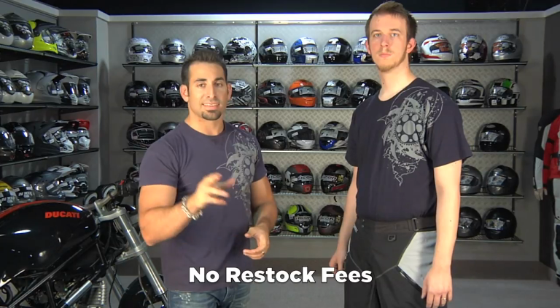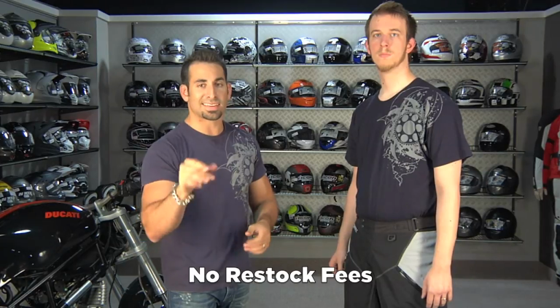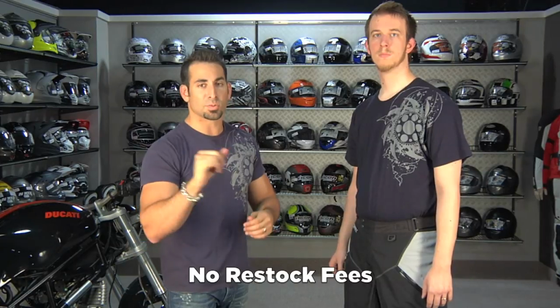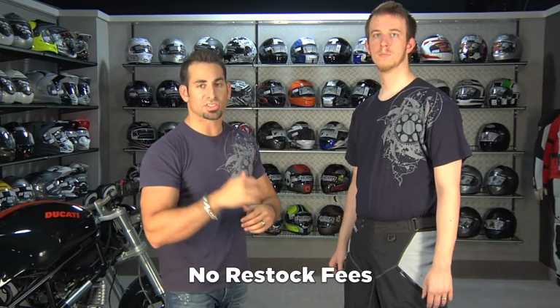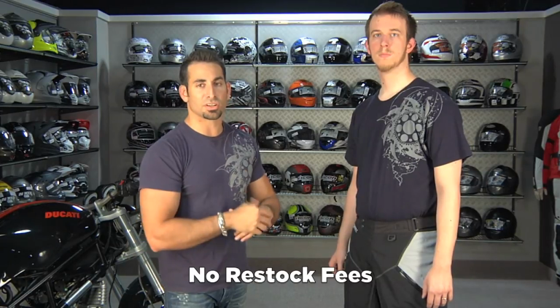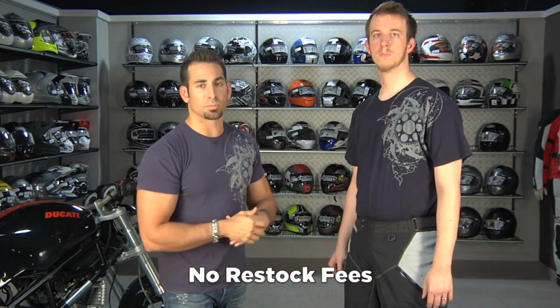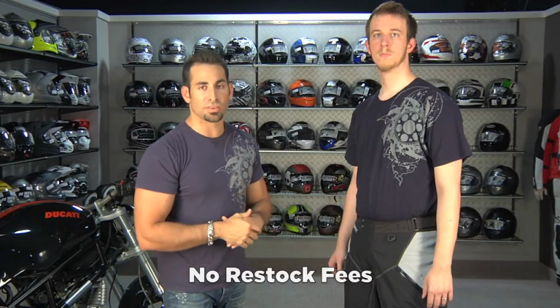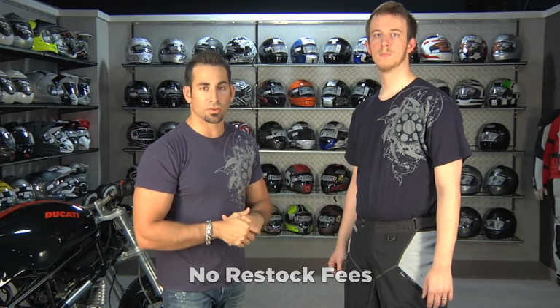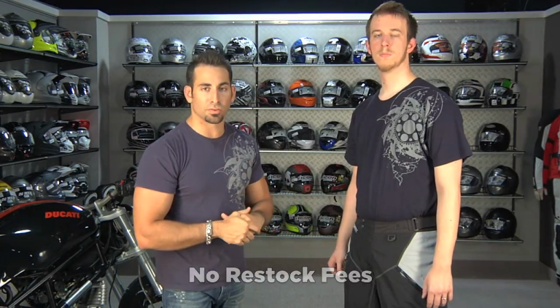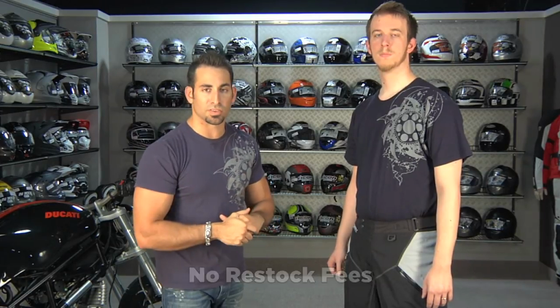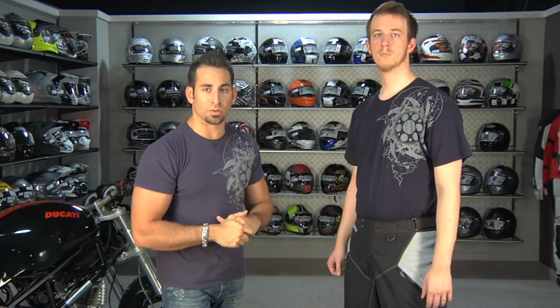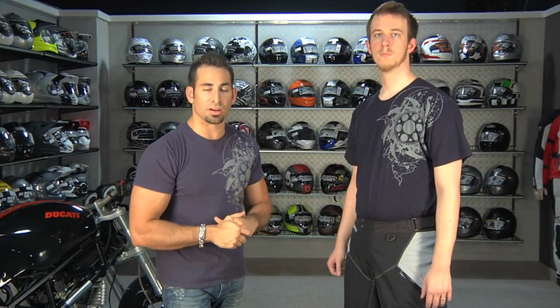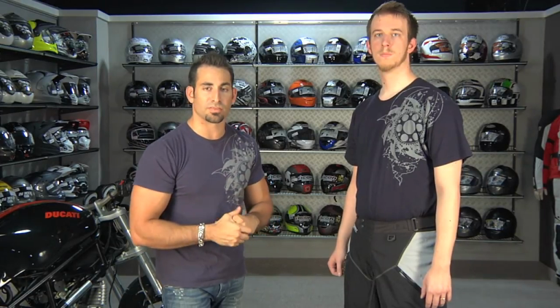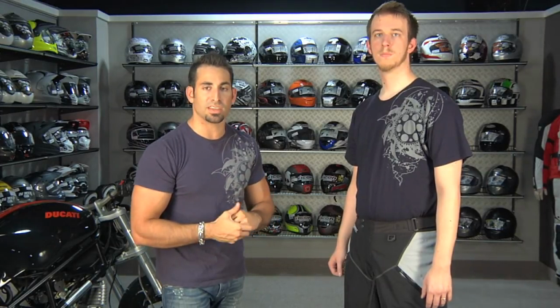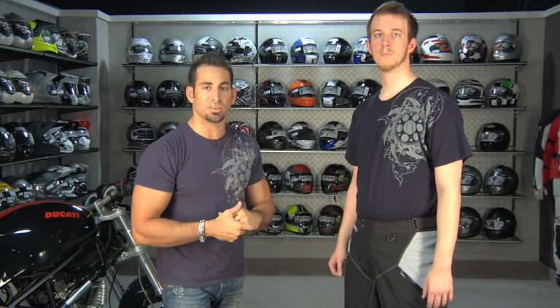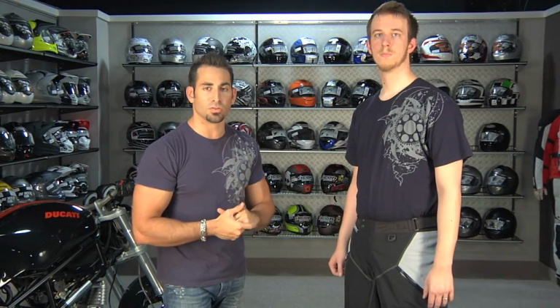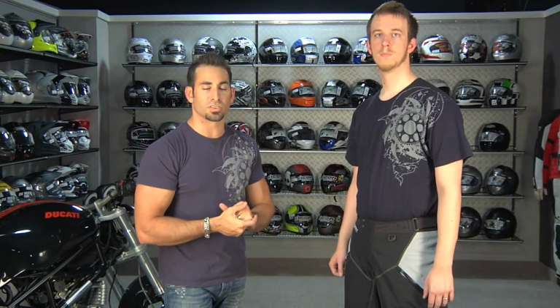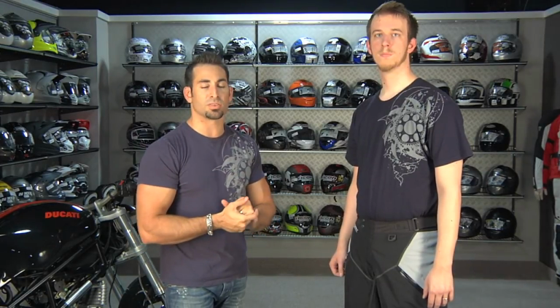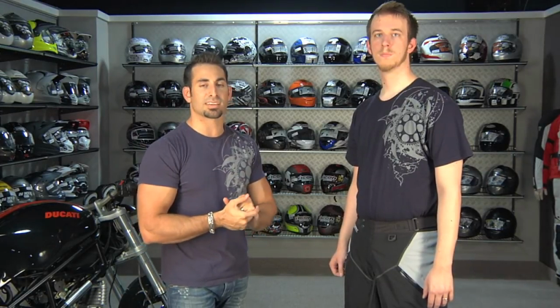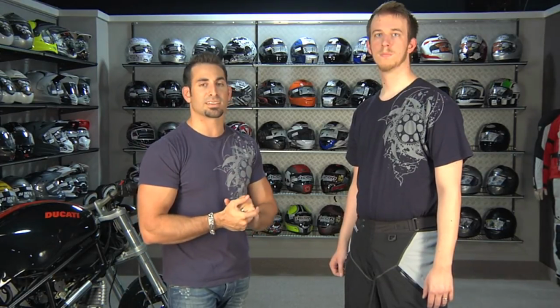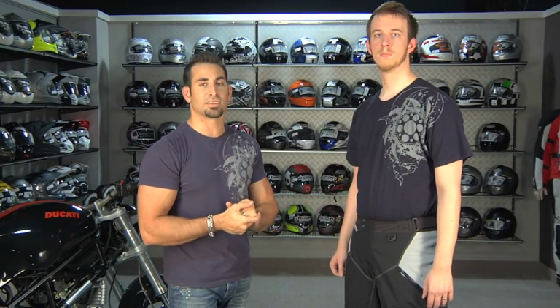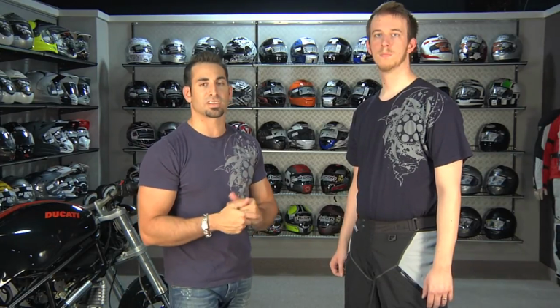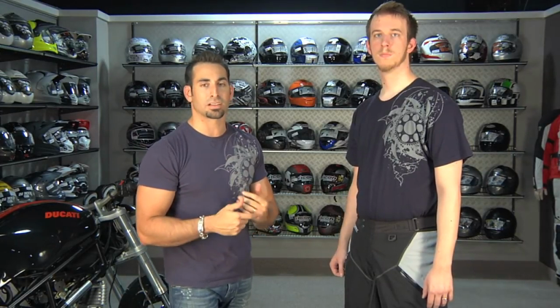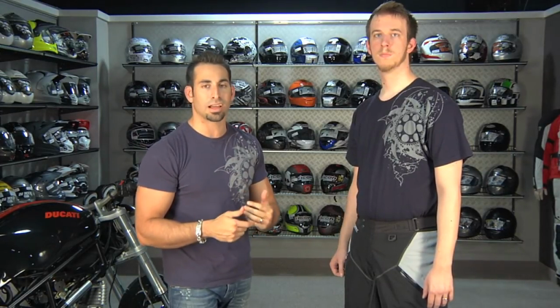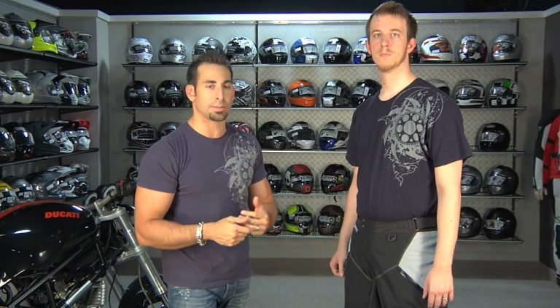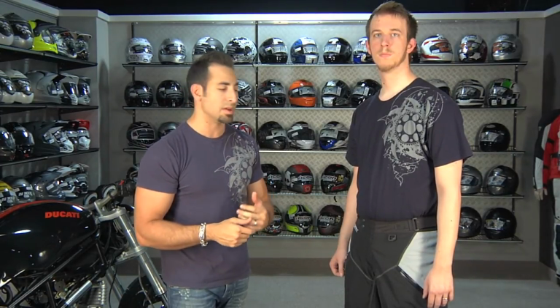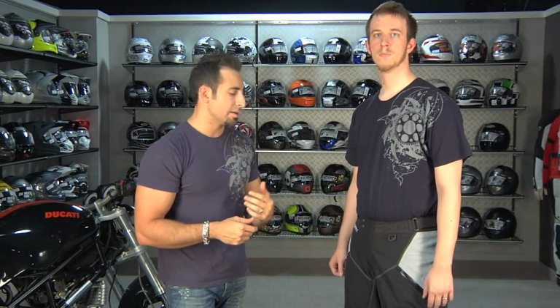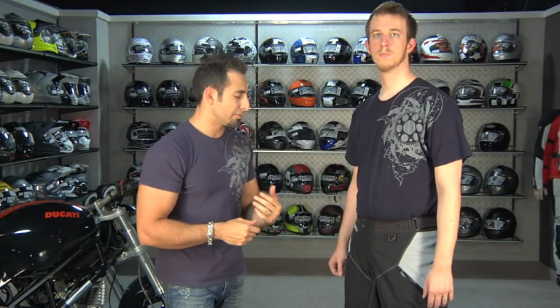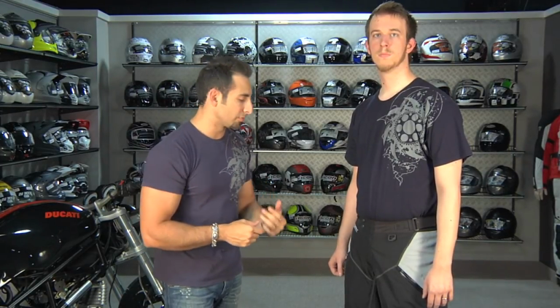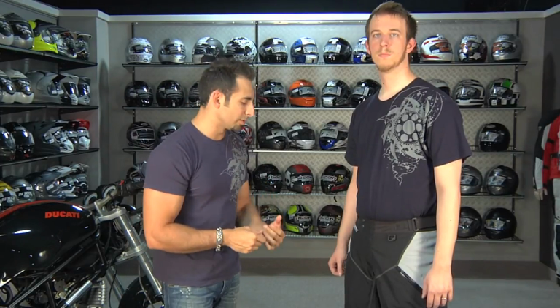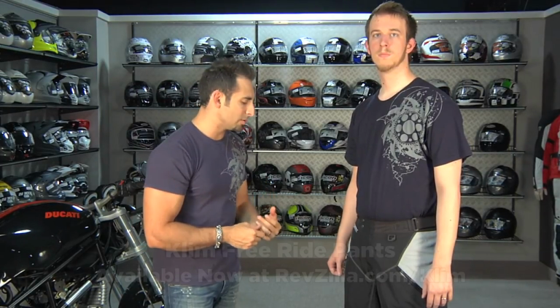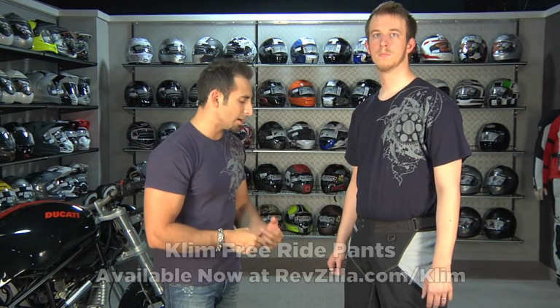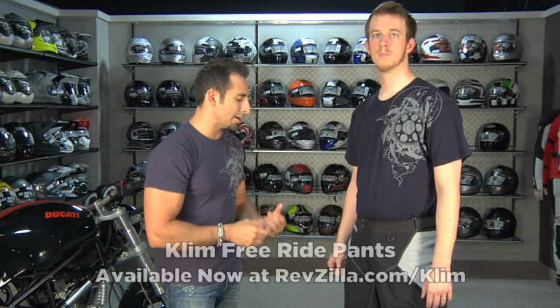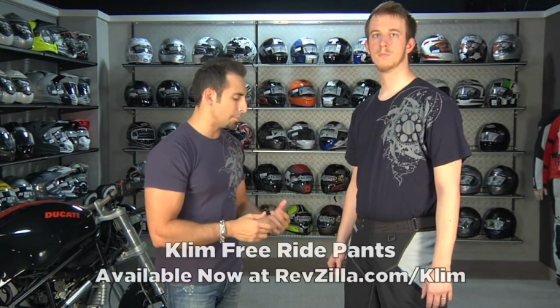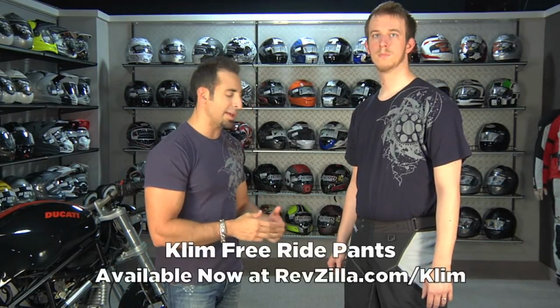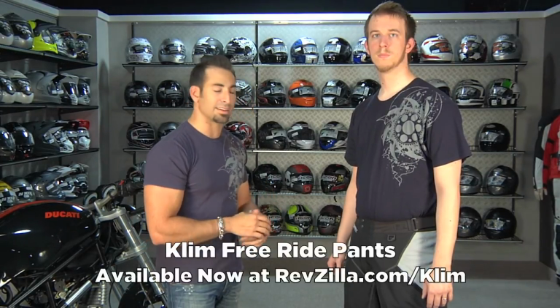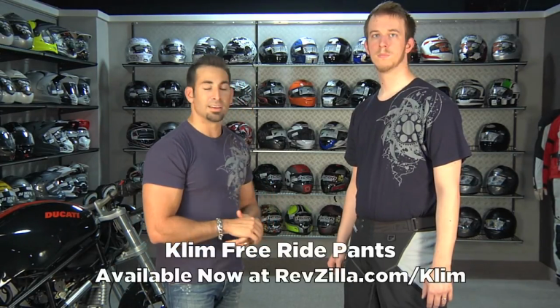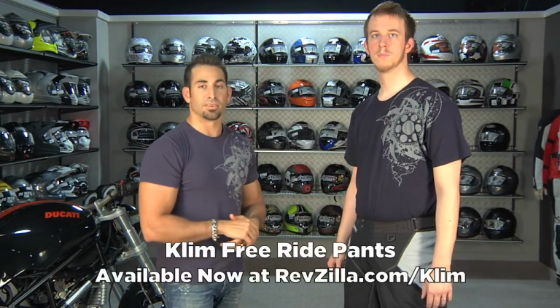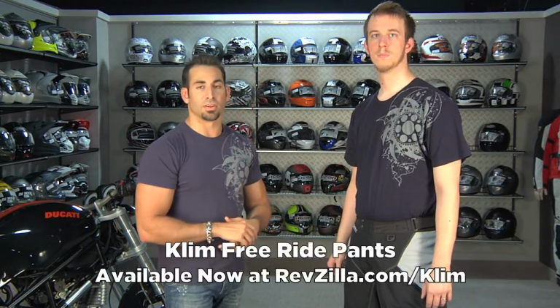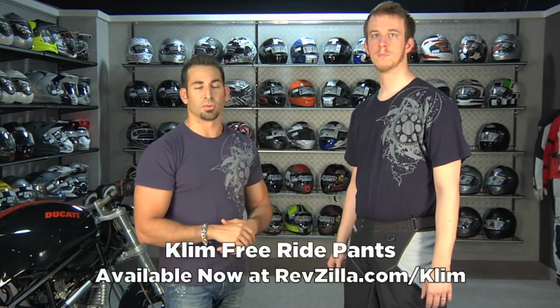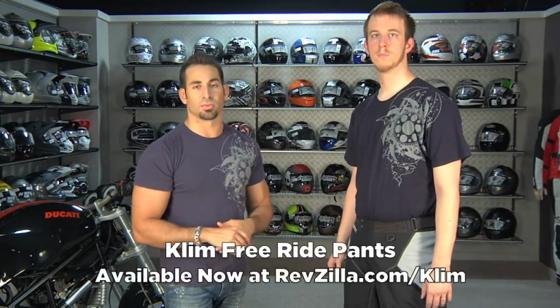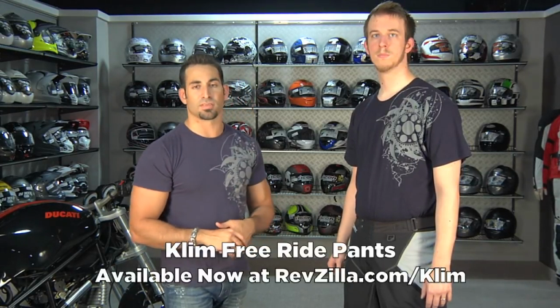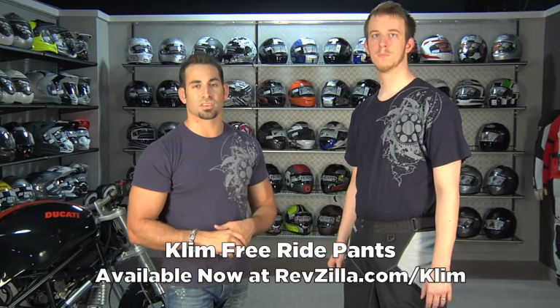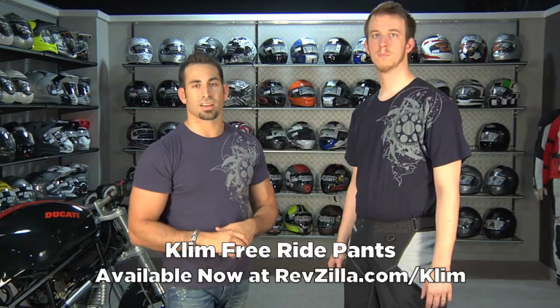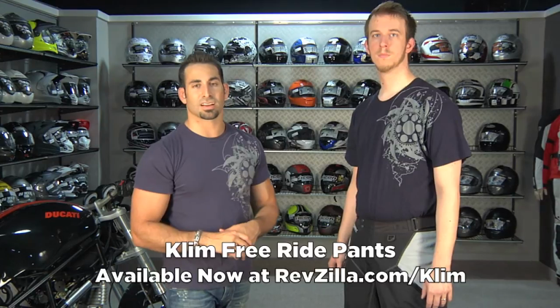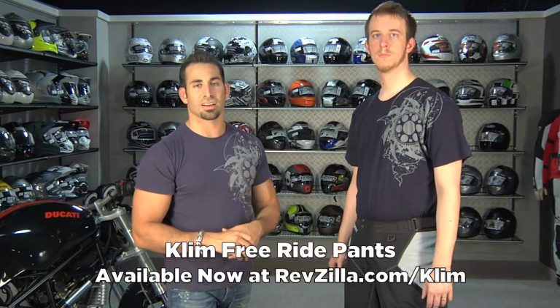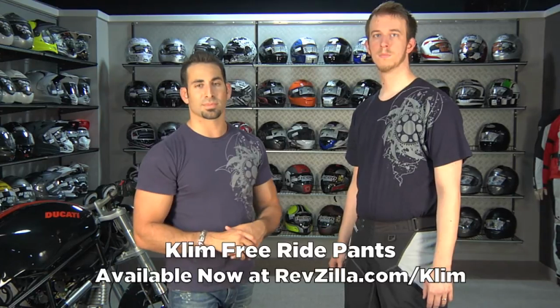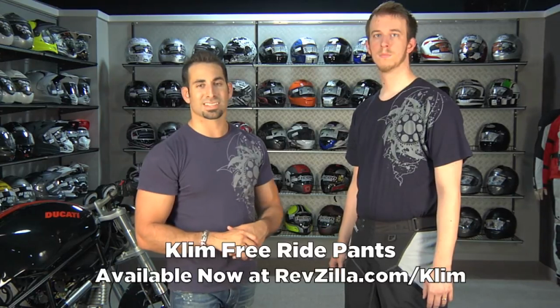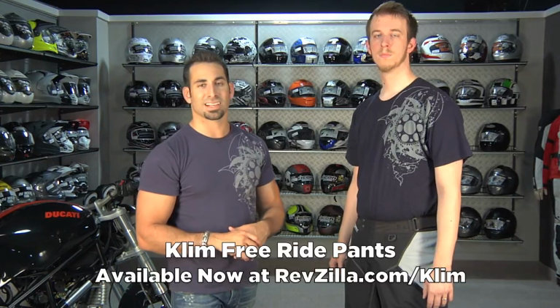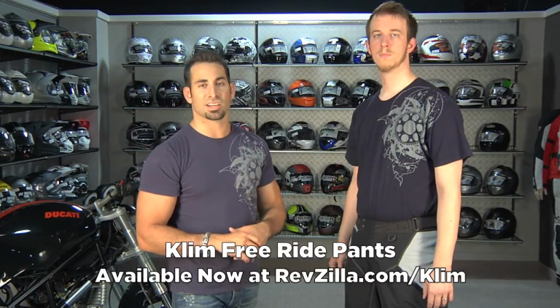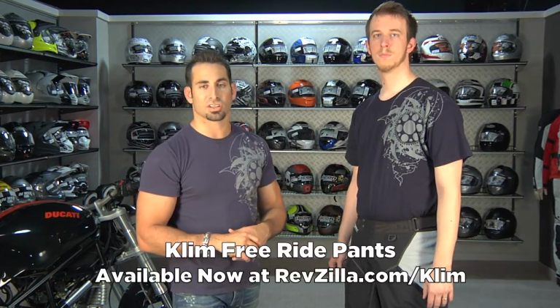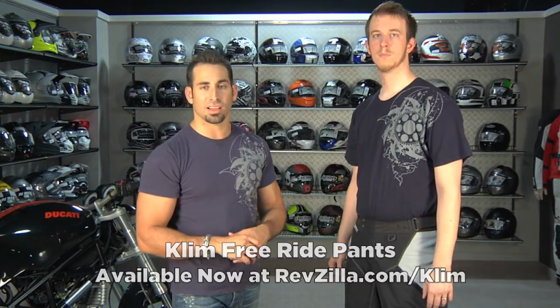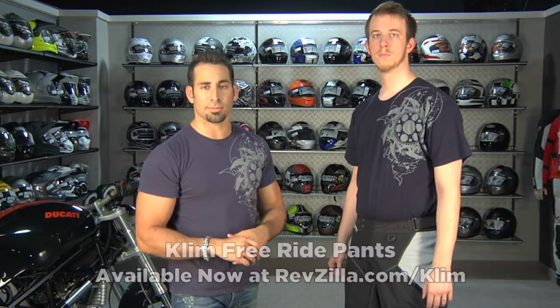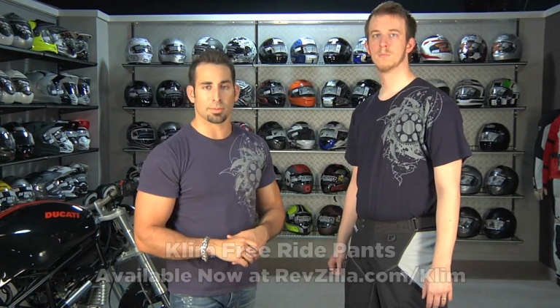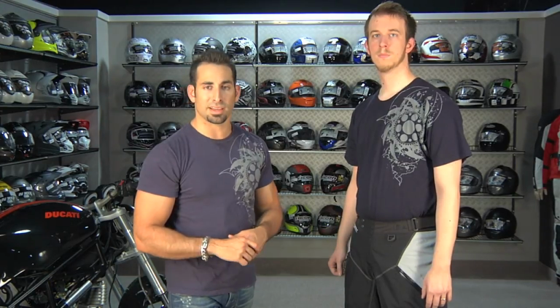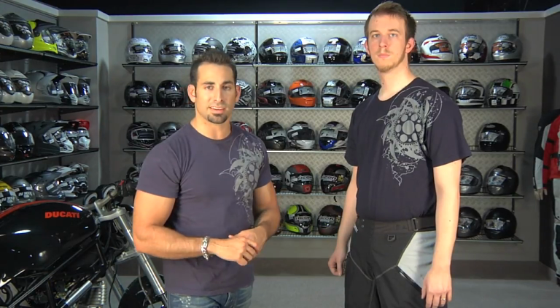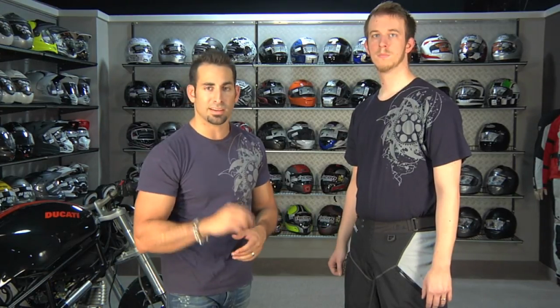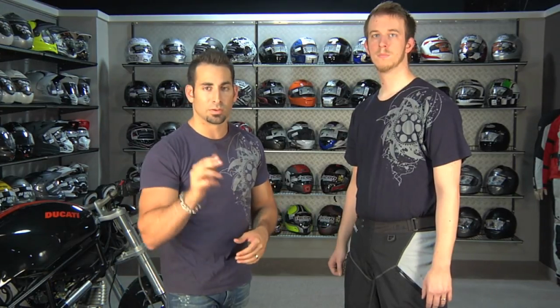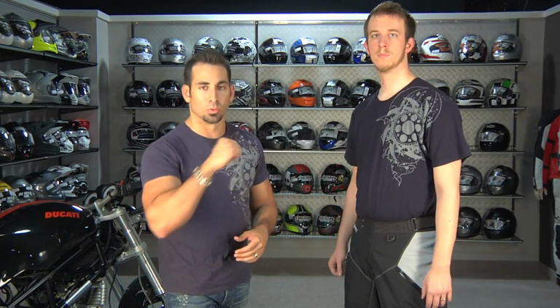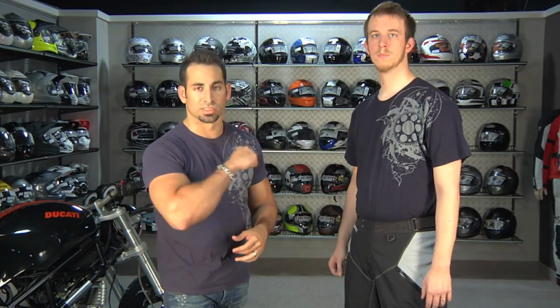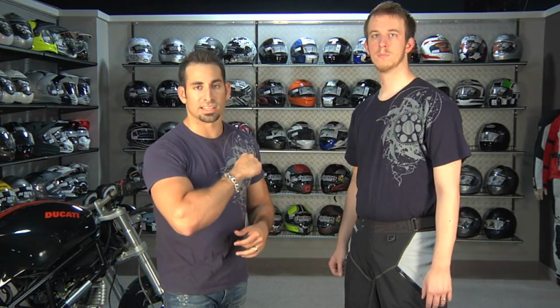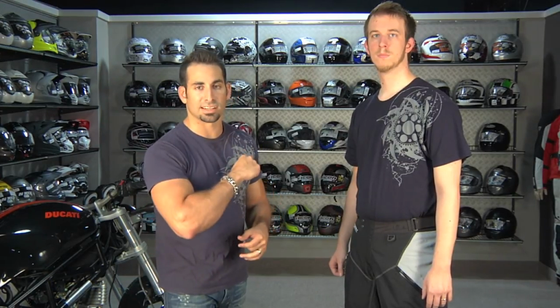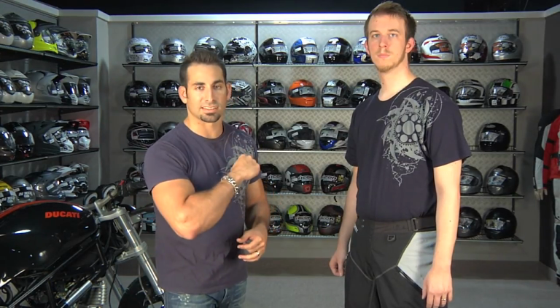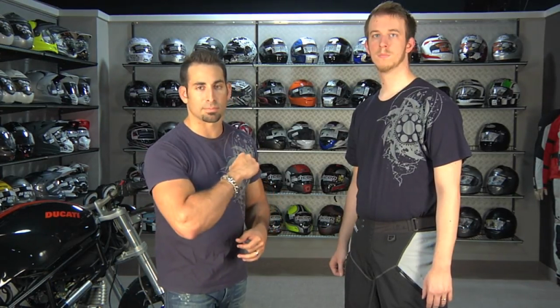Thanks for watching our brief overview of the new for 2011 Climb Freeride Pant, available at RevZilla.com/climb. I'm Anthony — we'll see you next time.